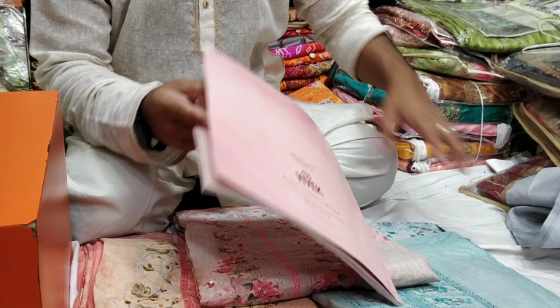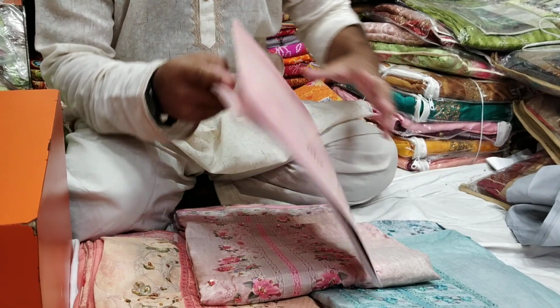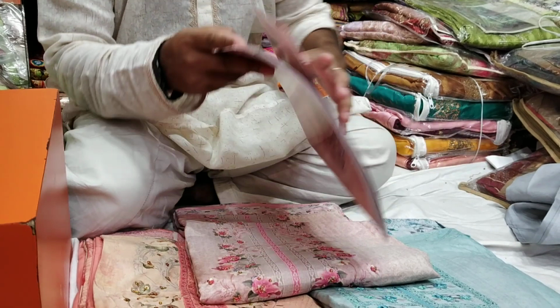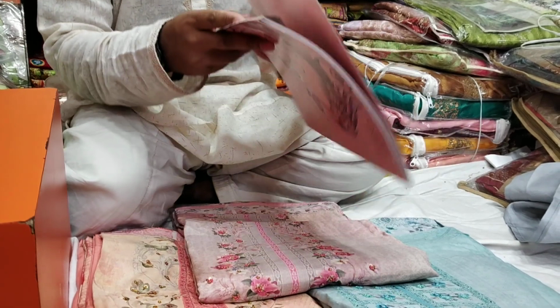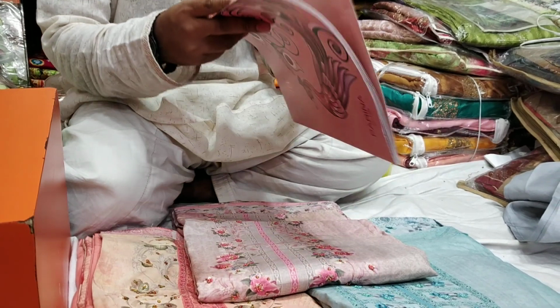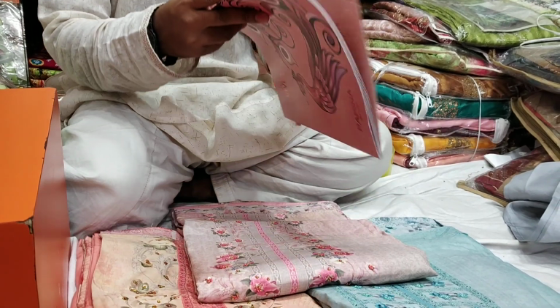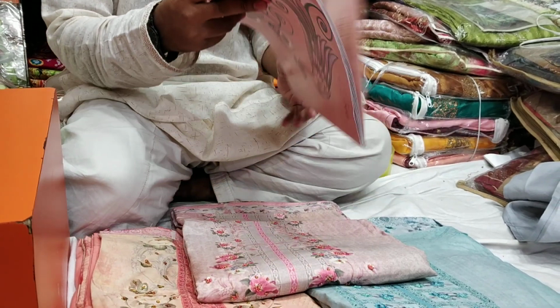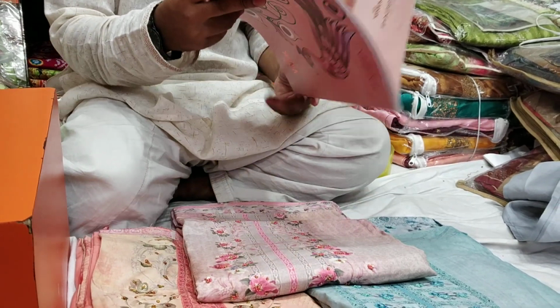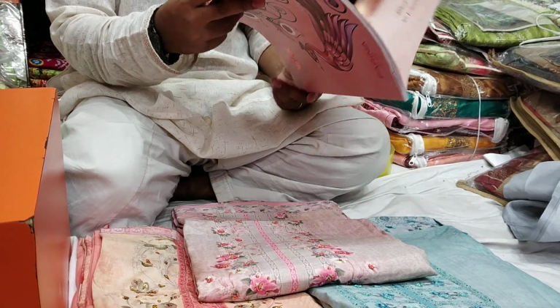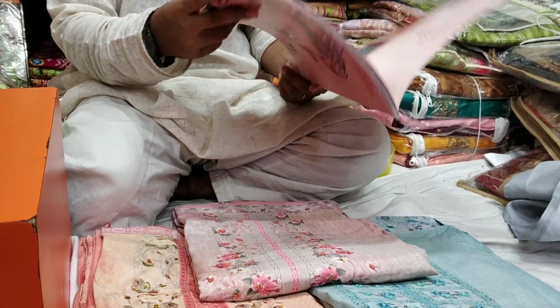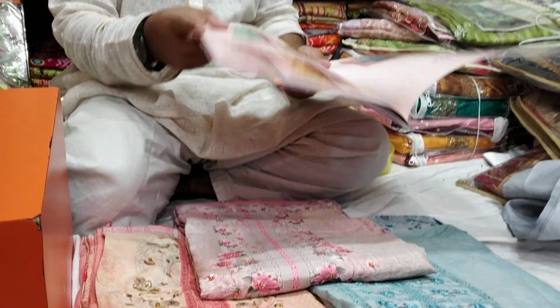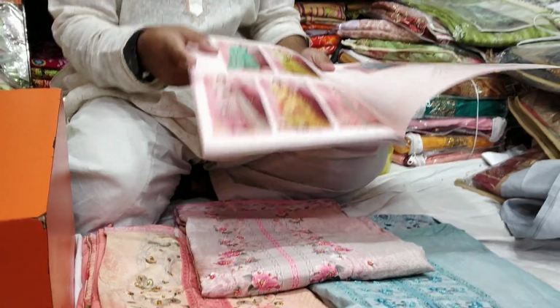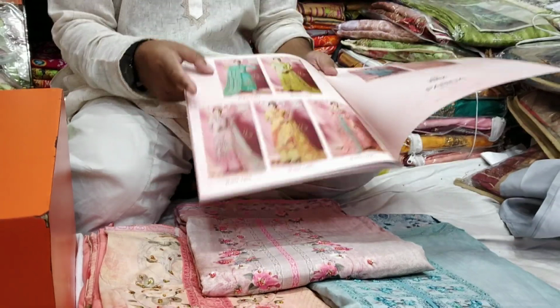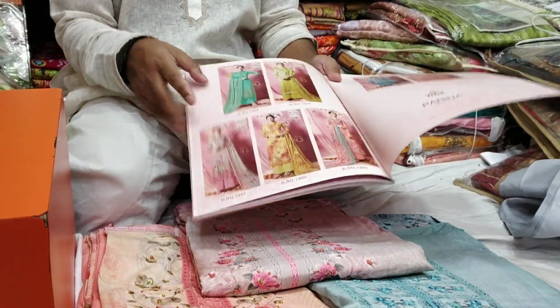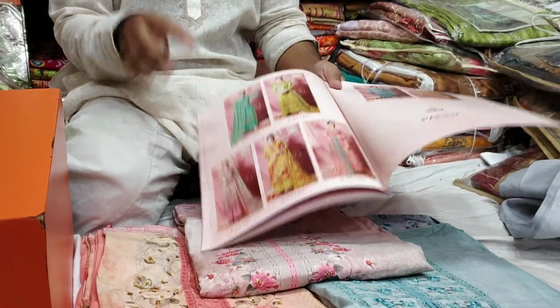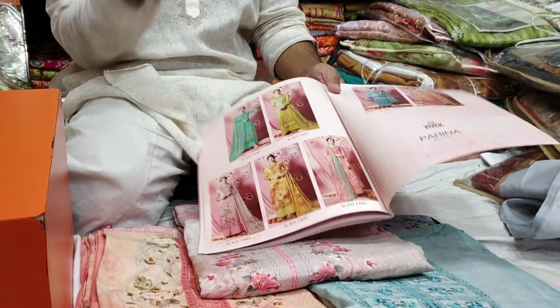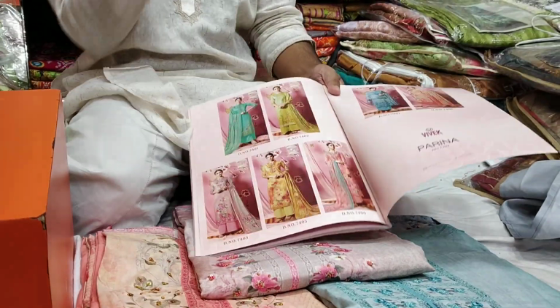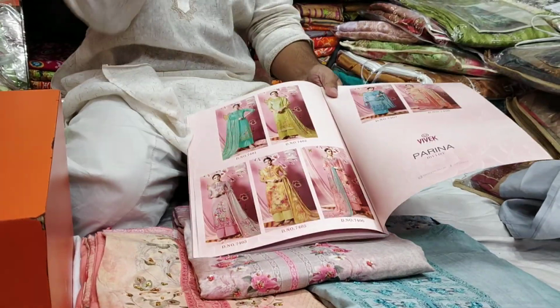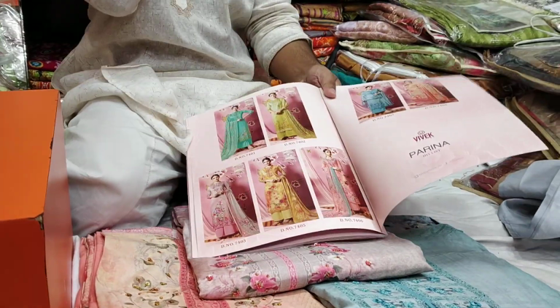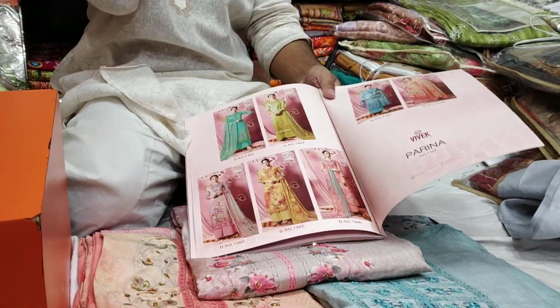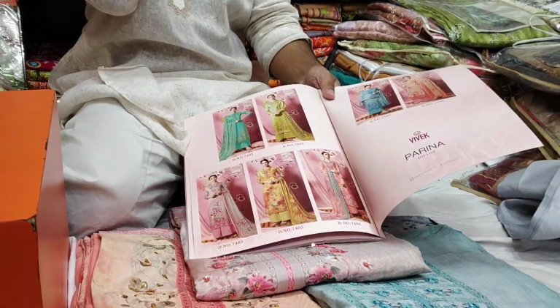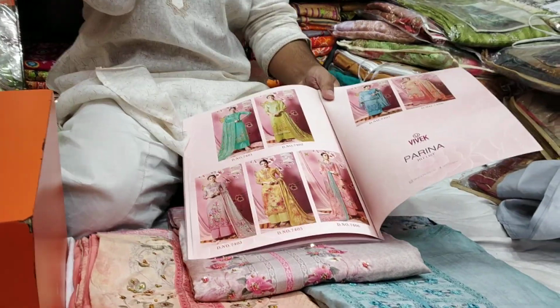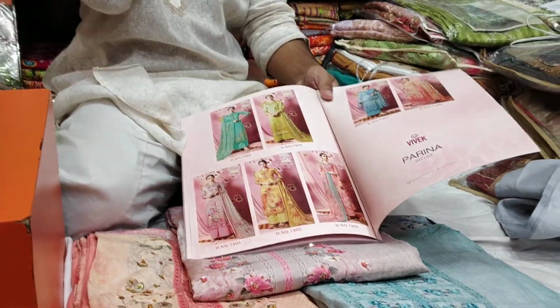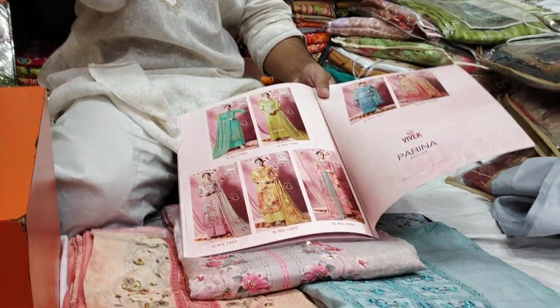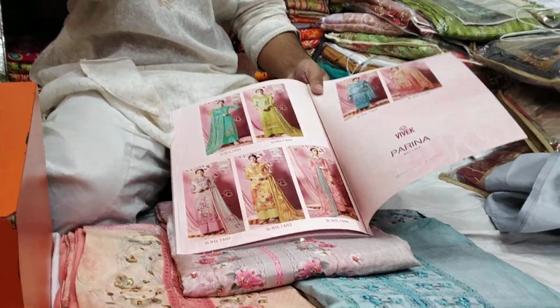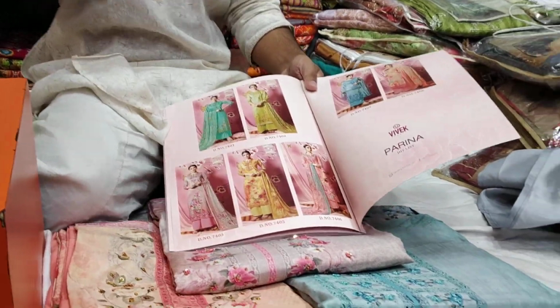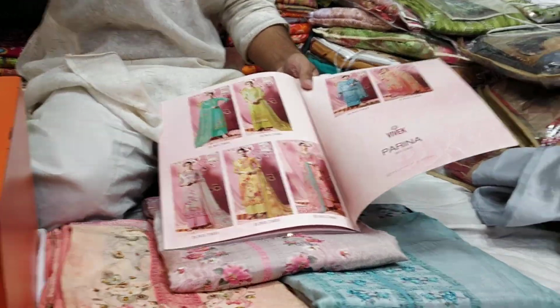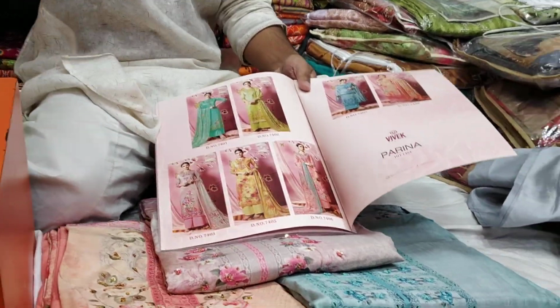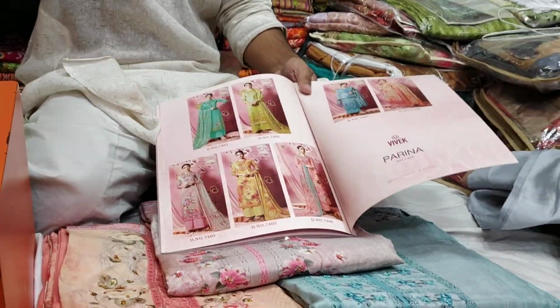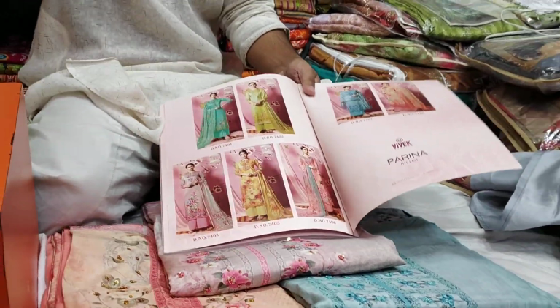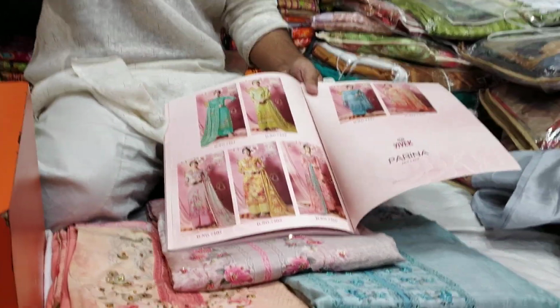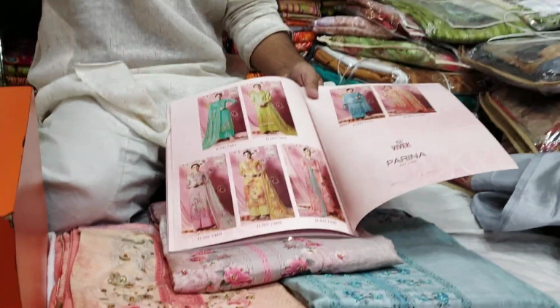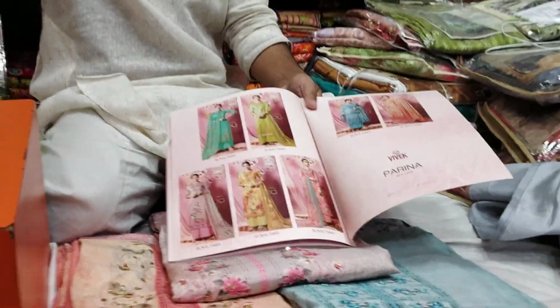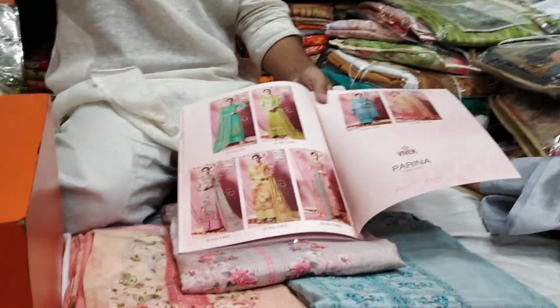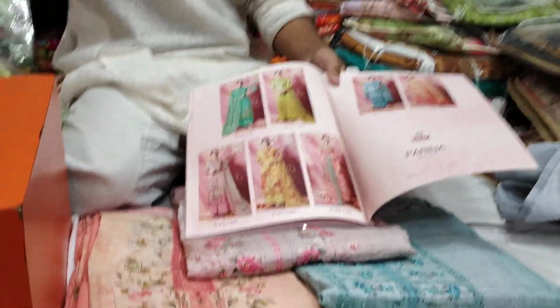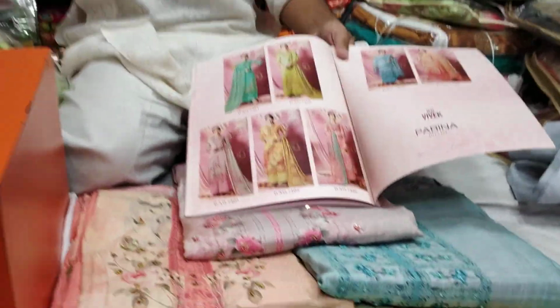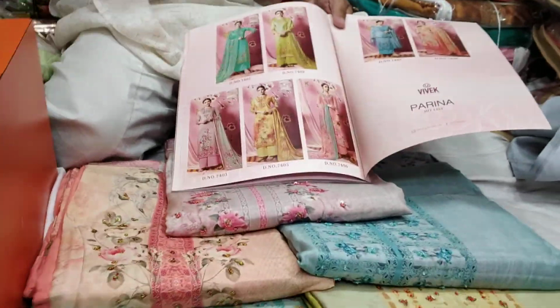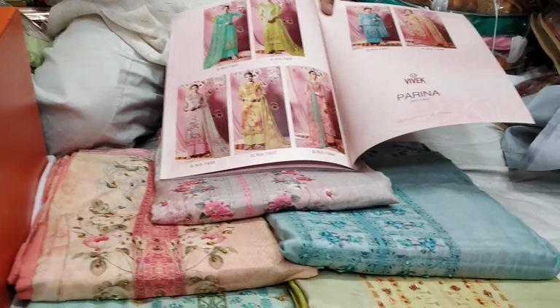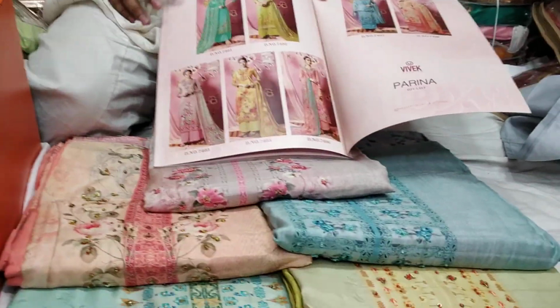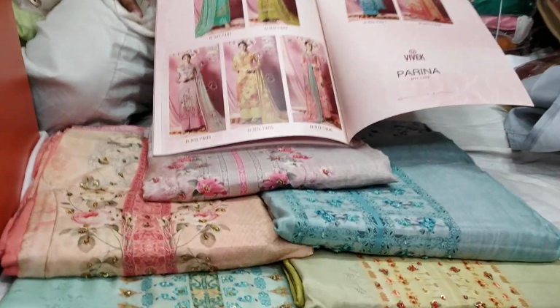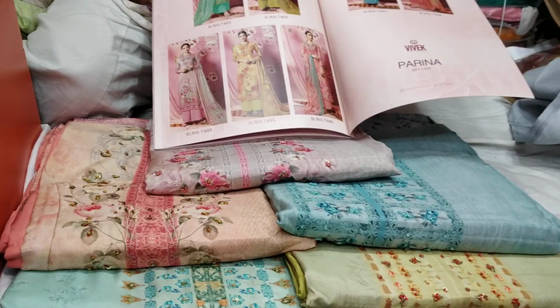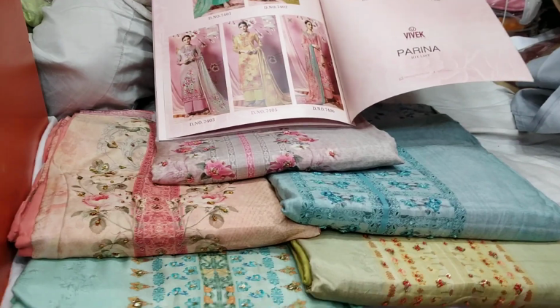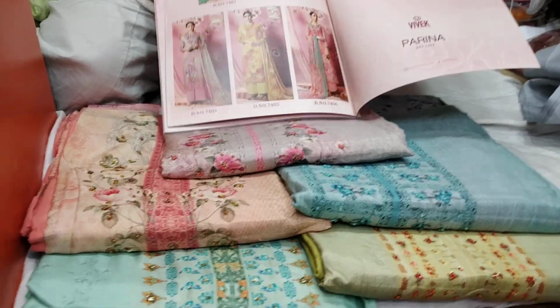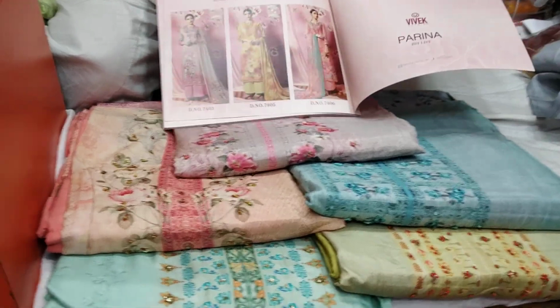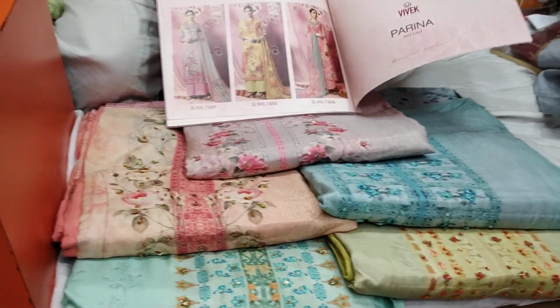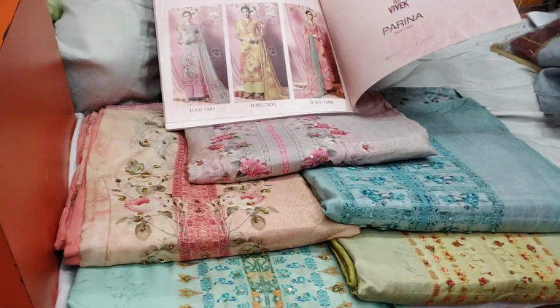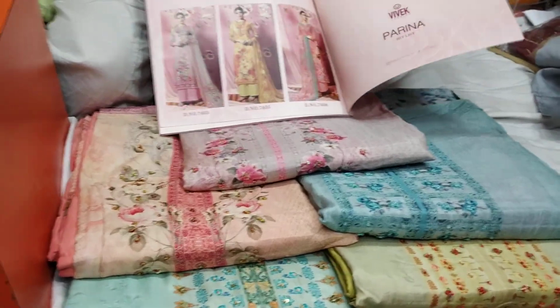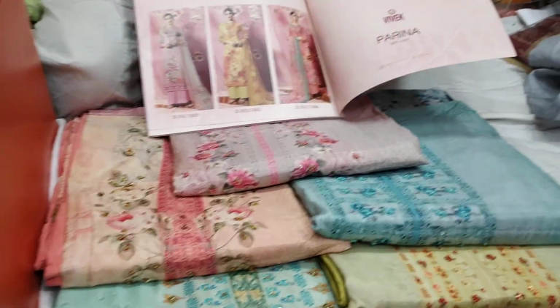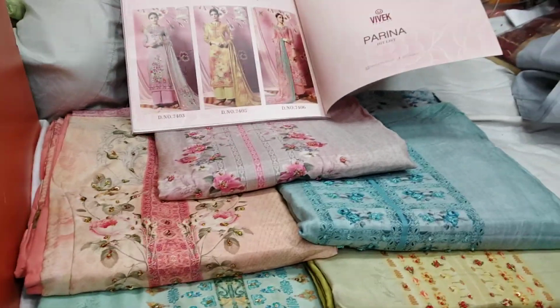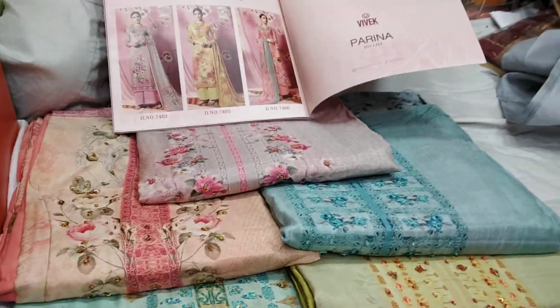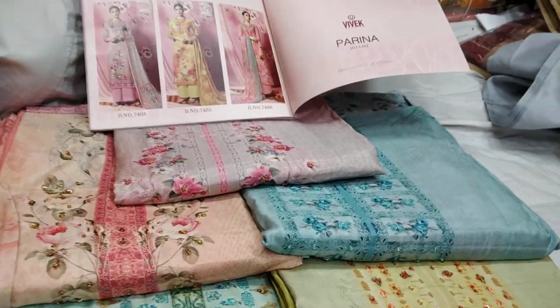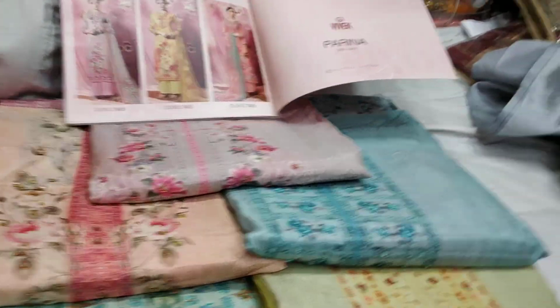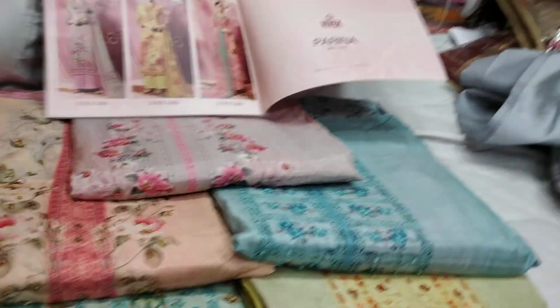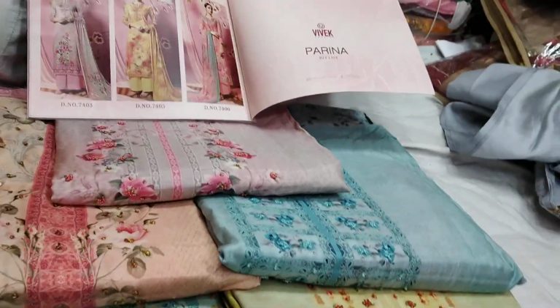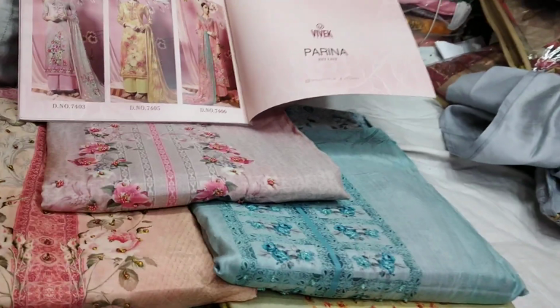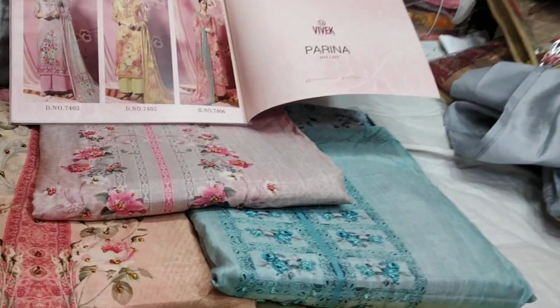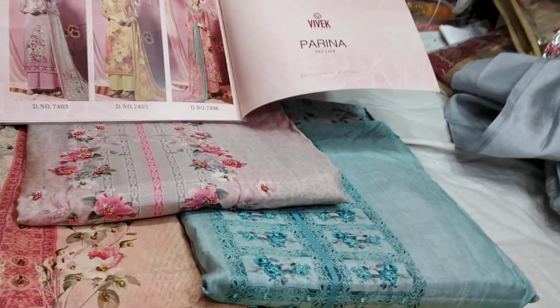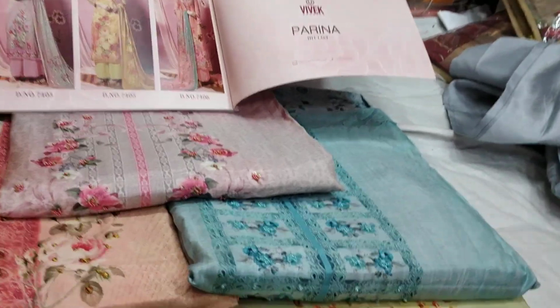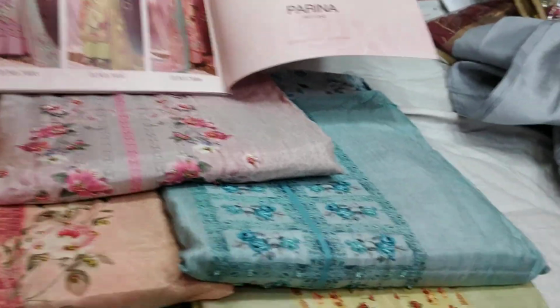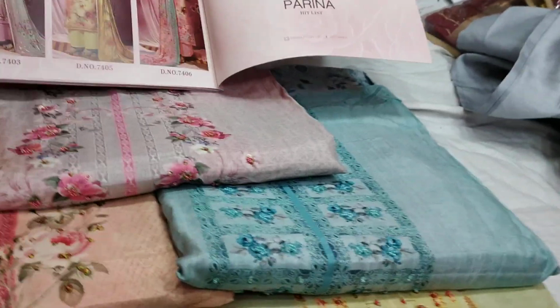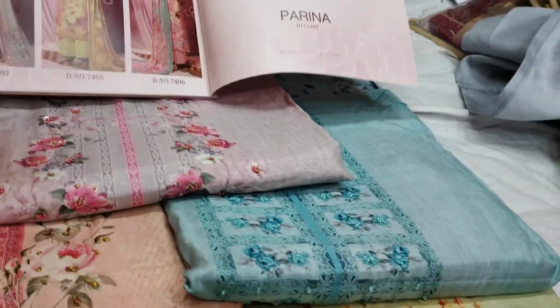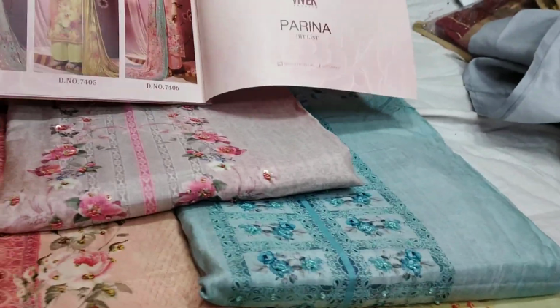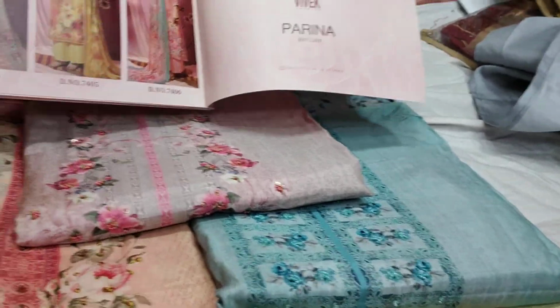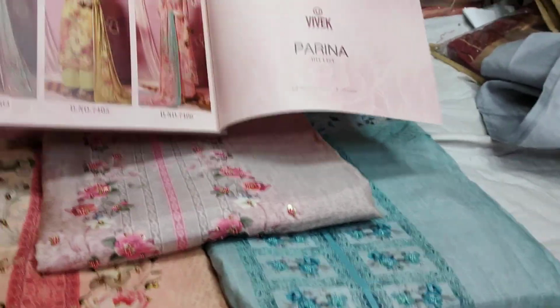Hello friends, Assalamualaikum. This is Bivet Brander, Pary Night. This is called the Pary Hit List.